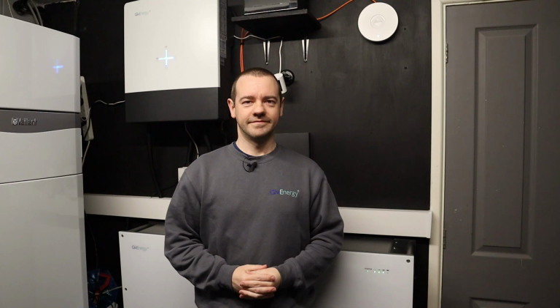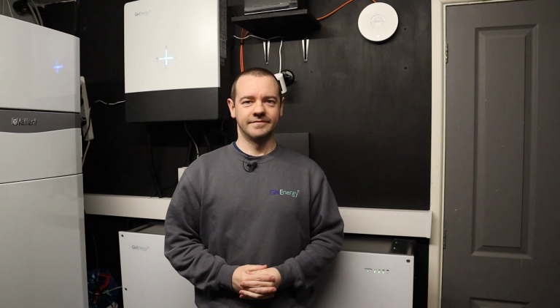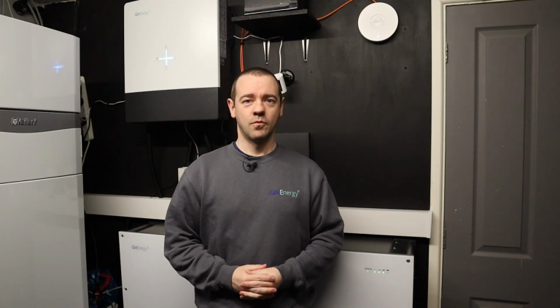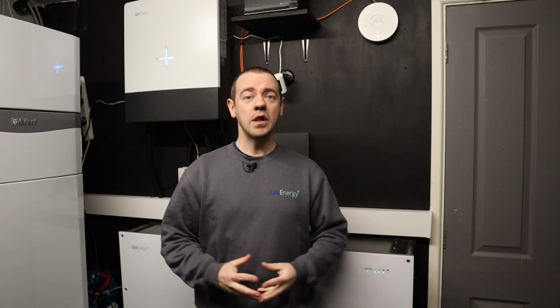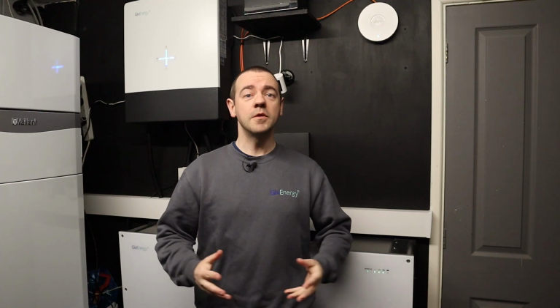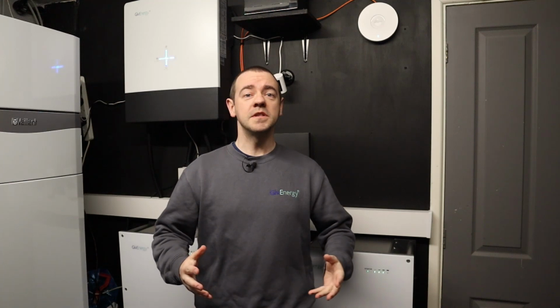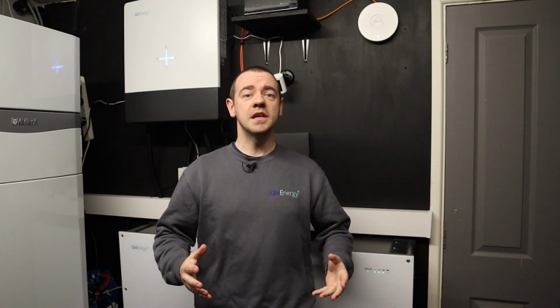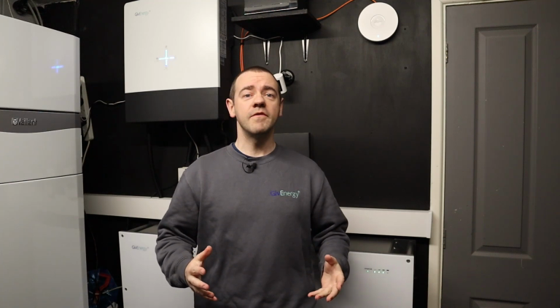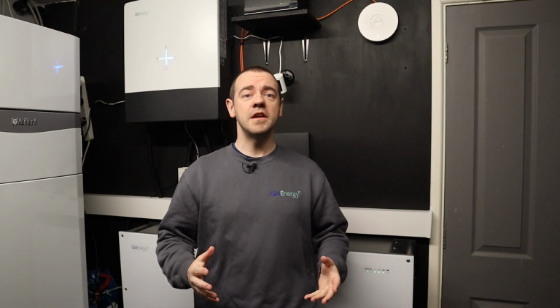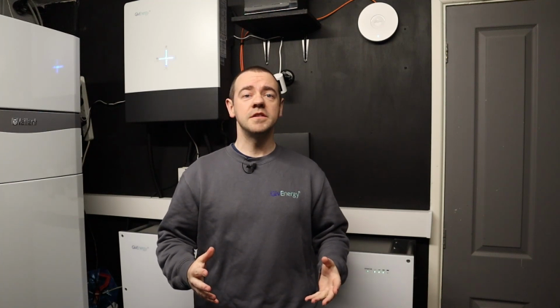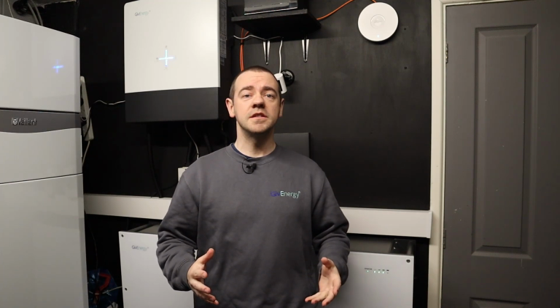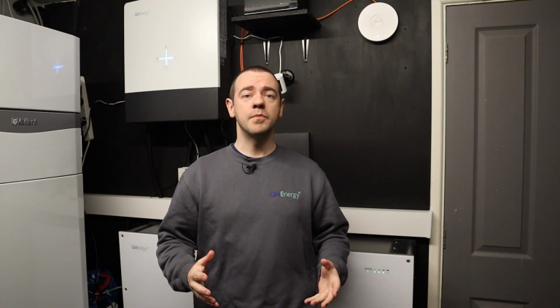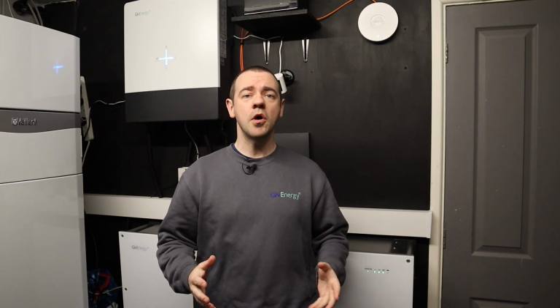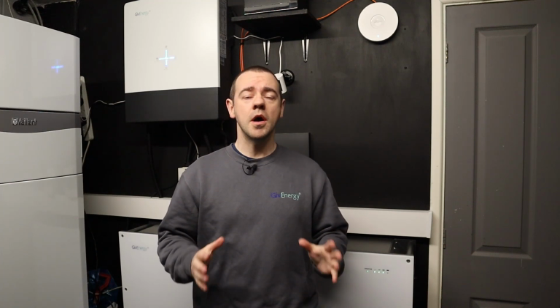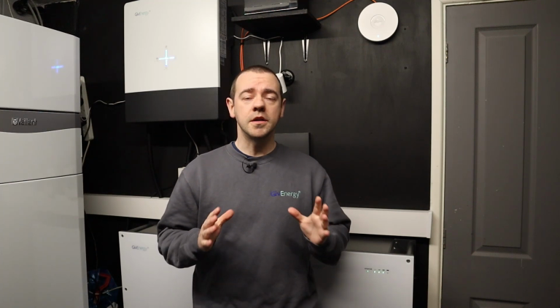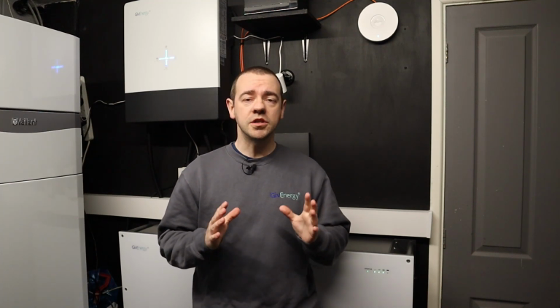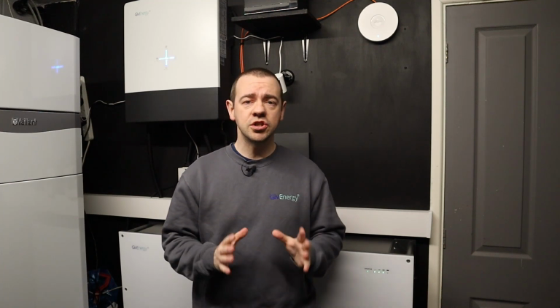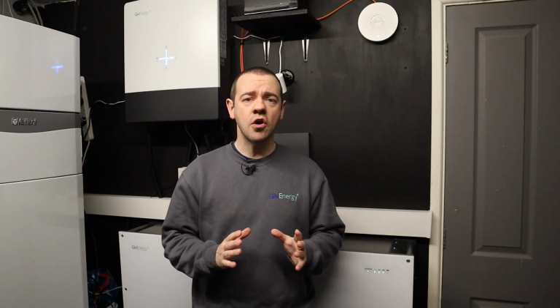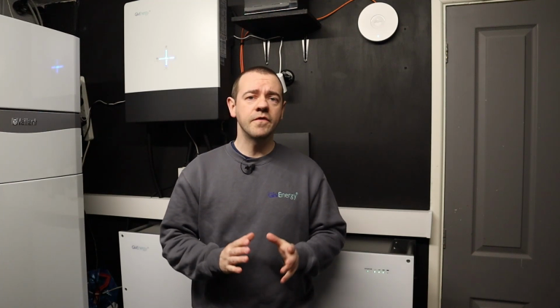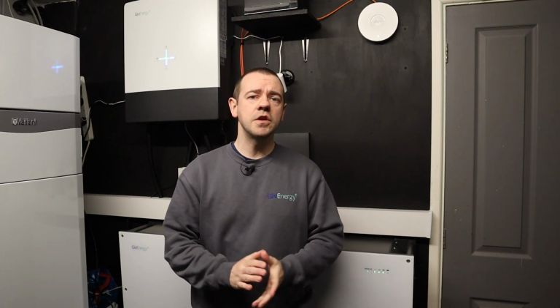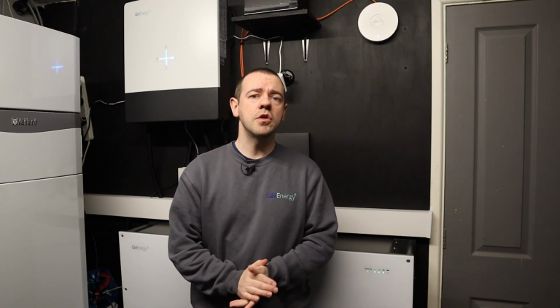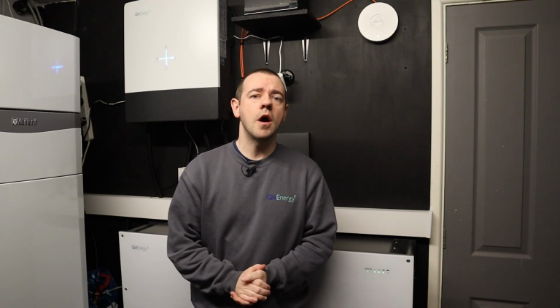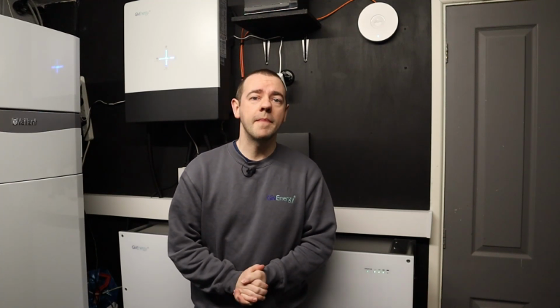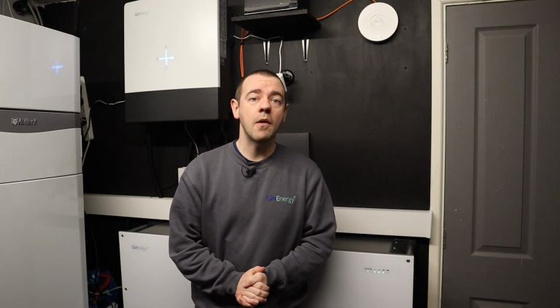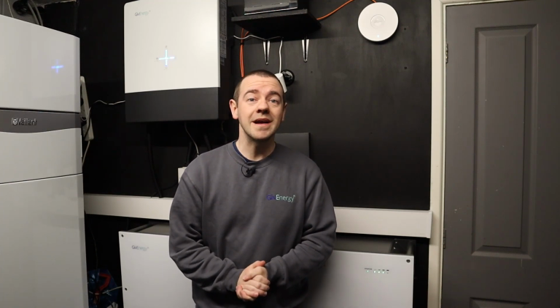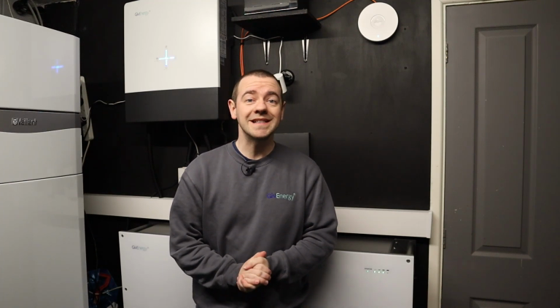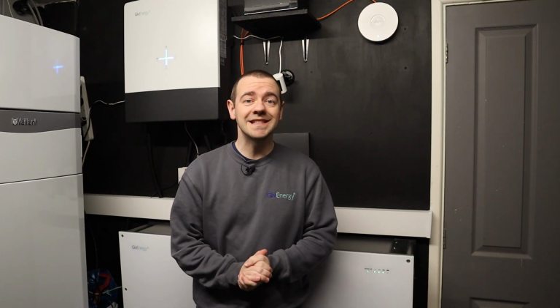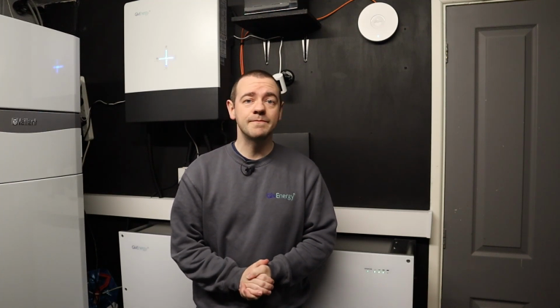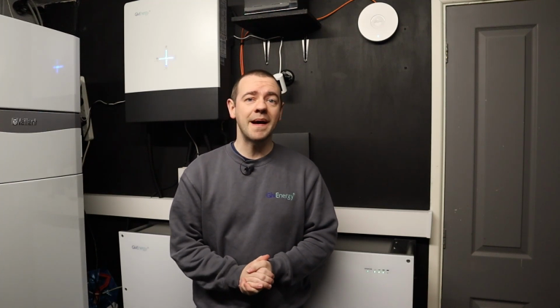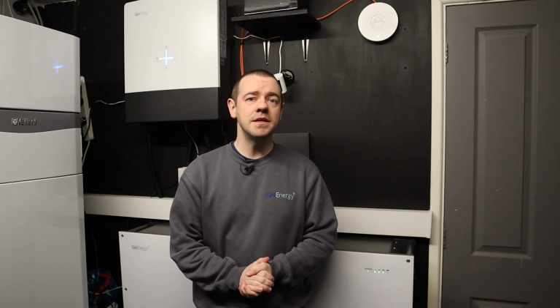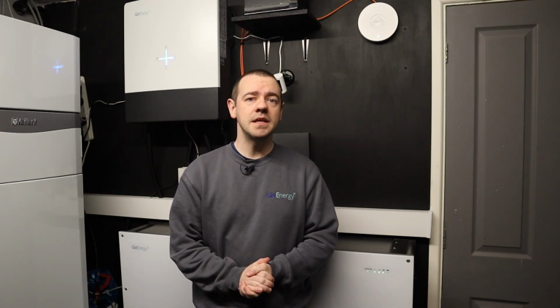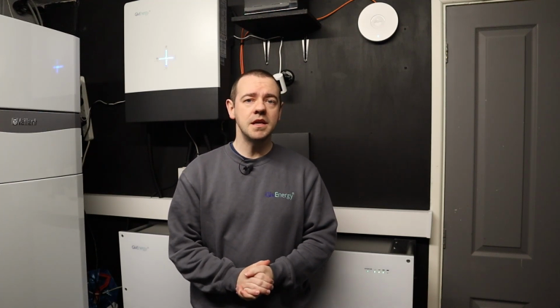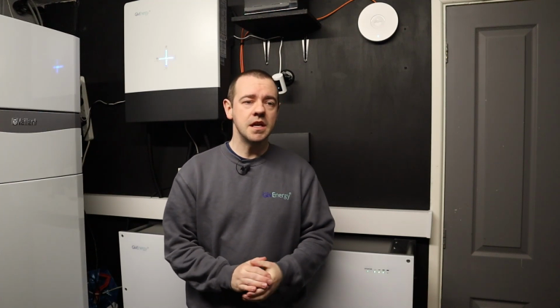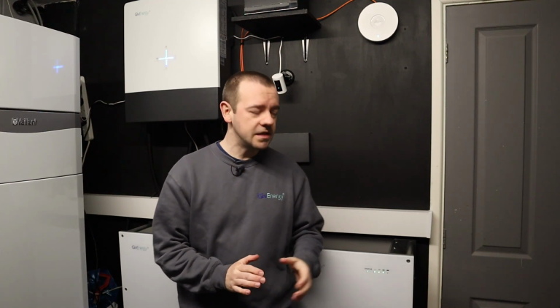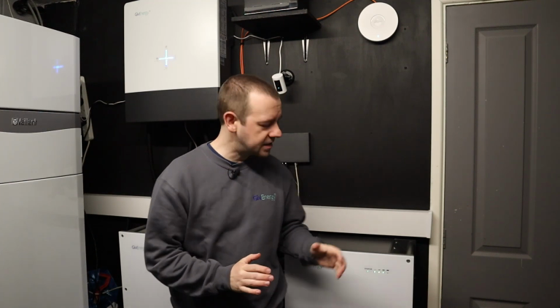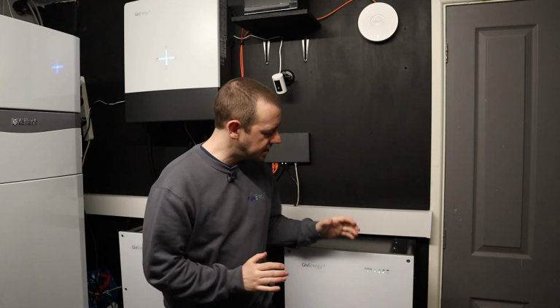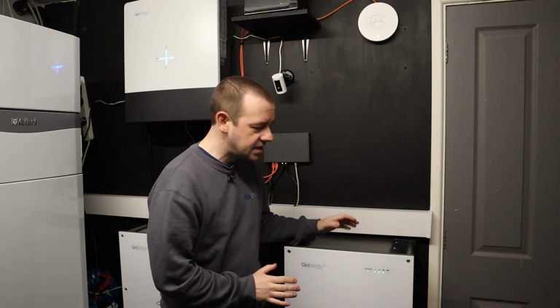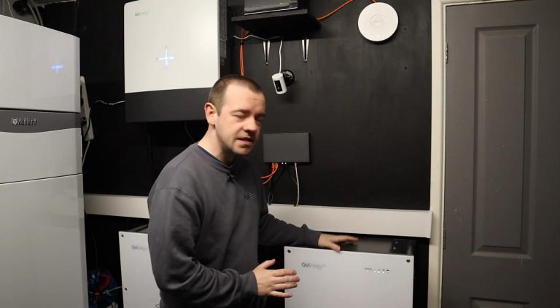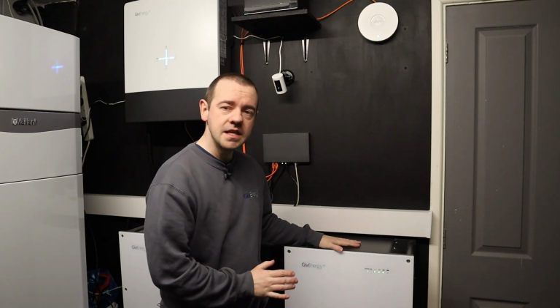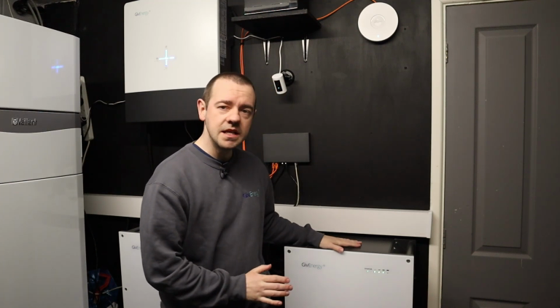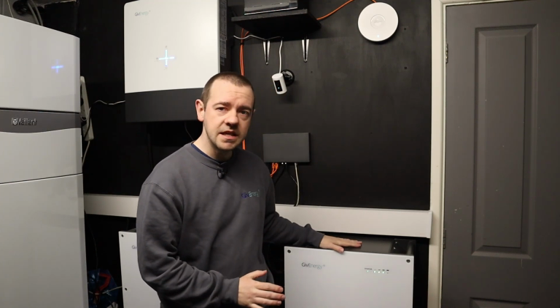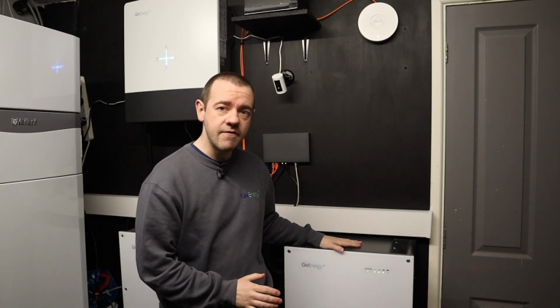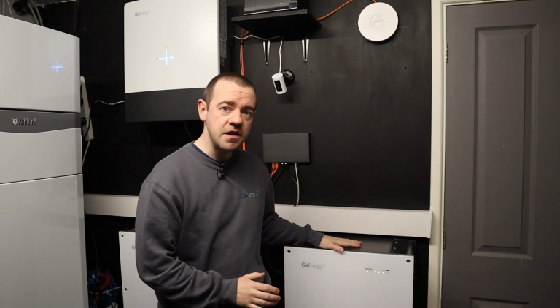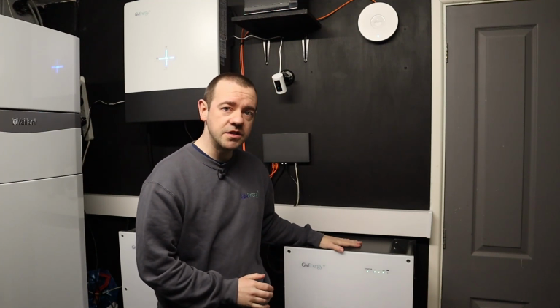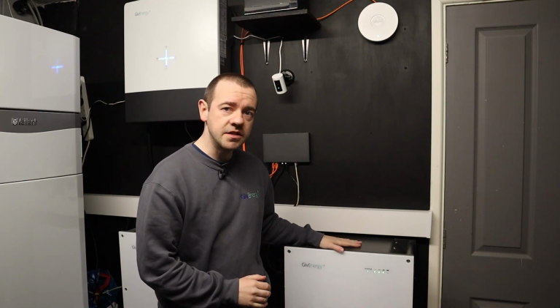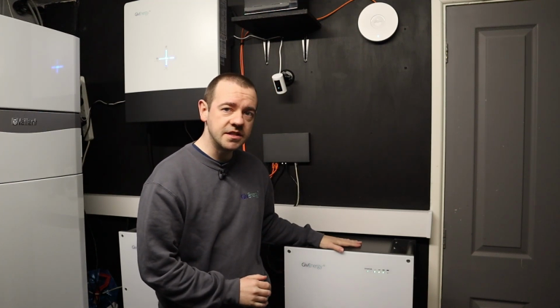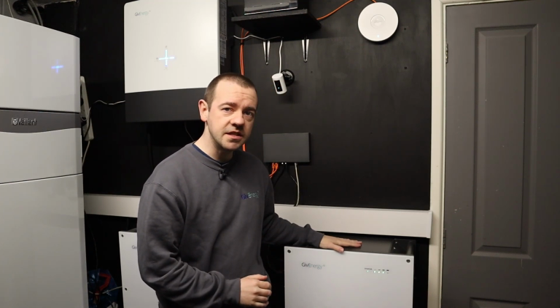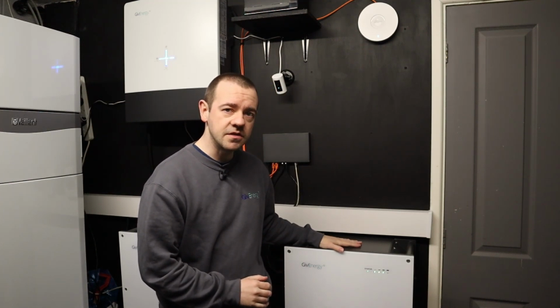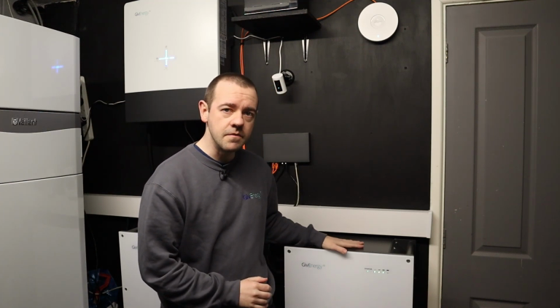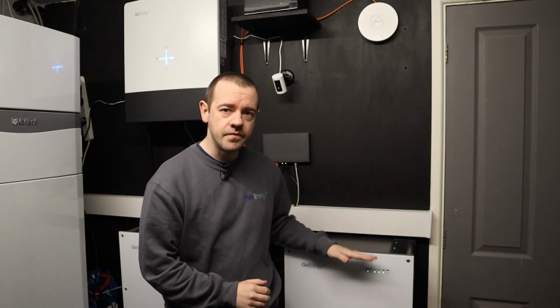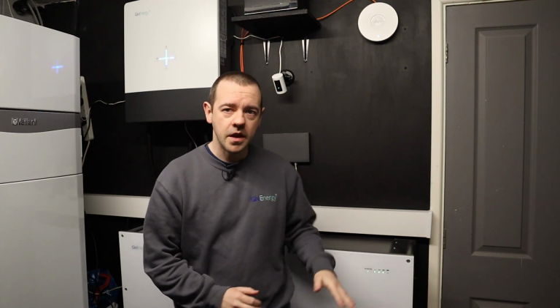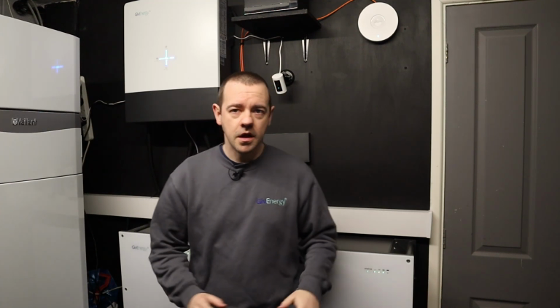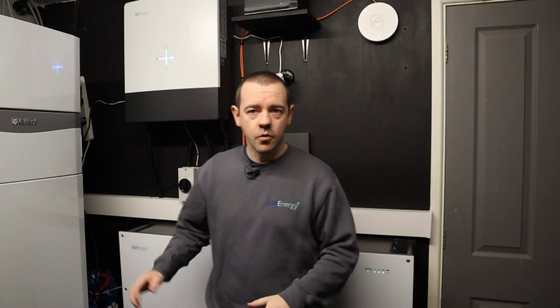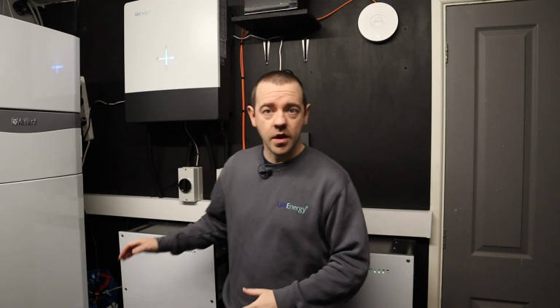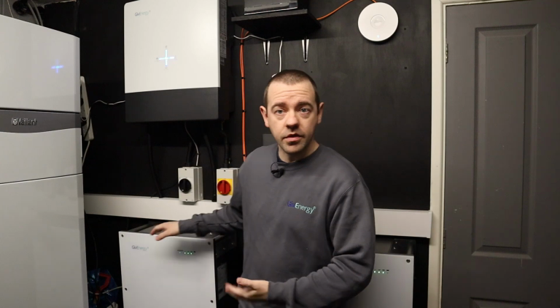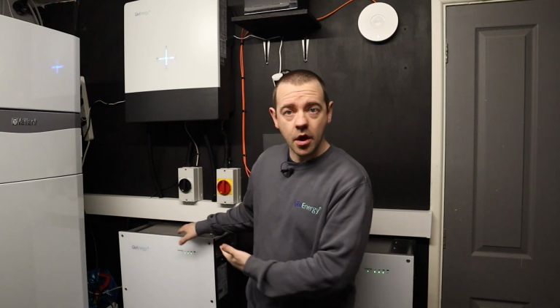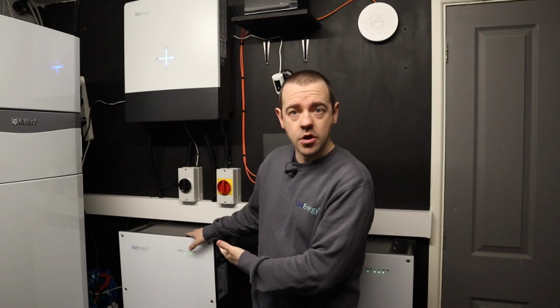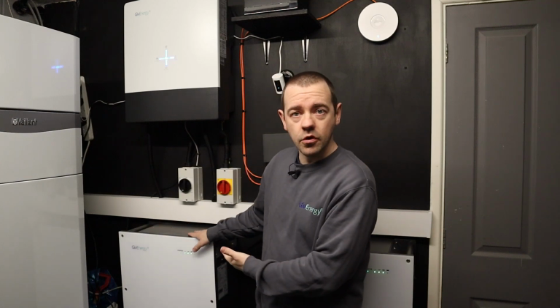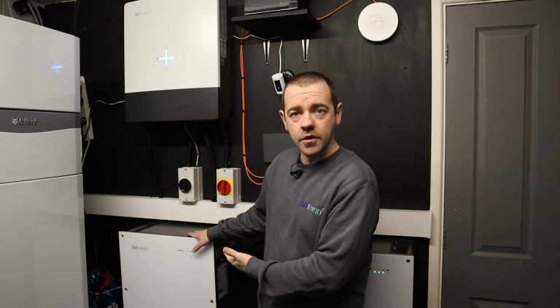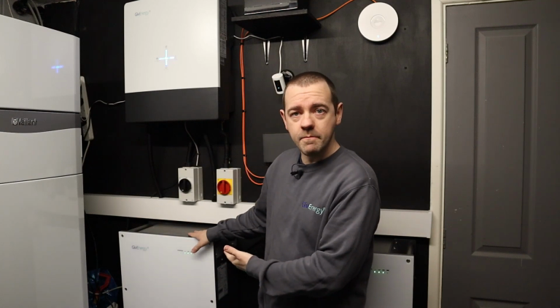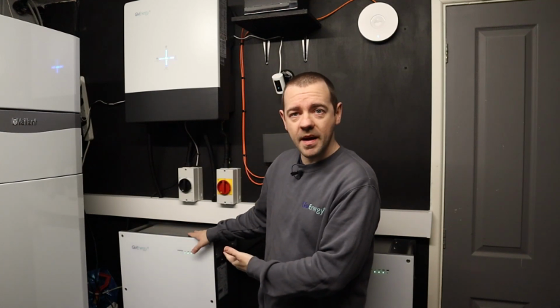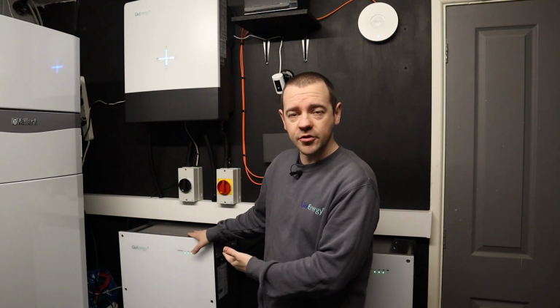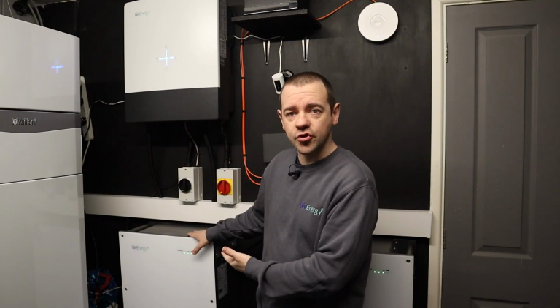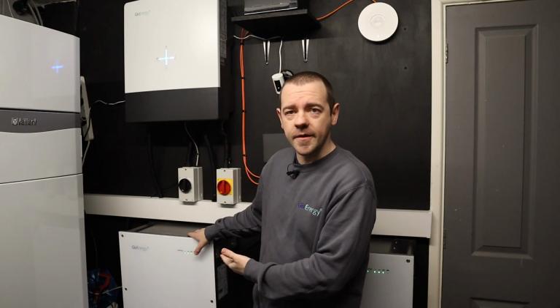Welcome to GiveEnergy support and a short video about expanding an existing GiveEnergy system with another battery.